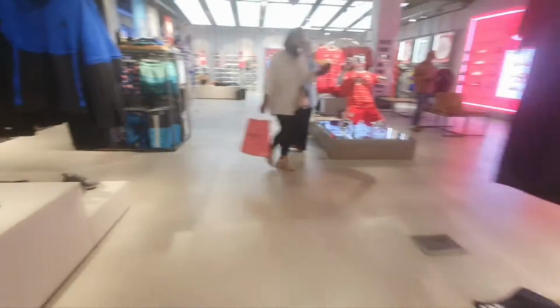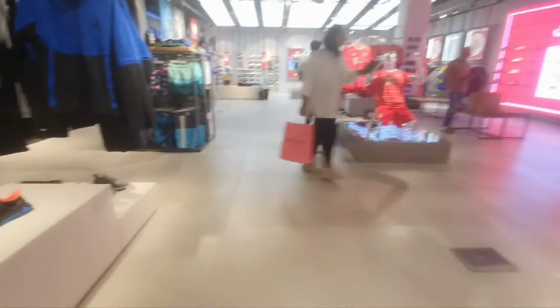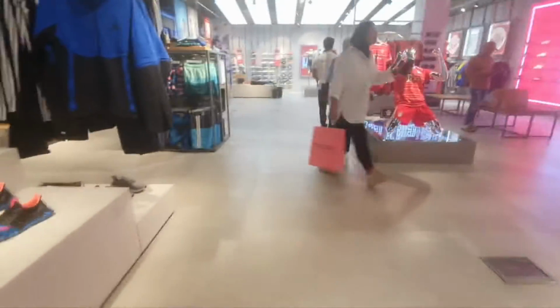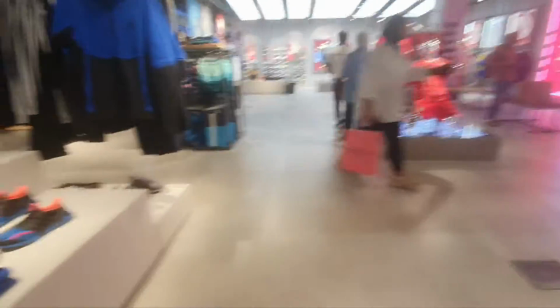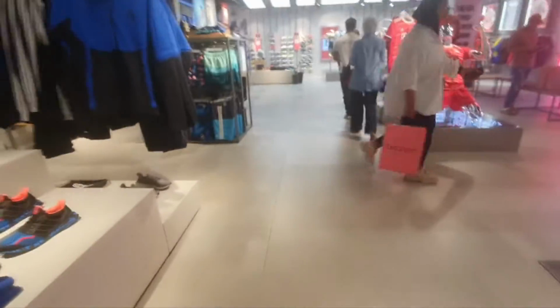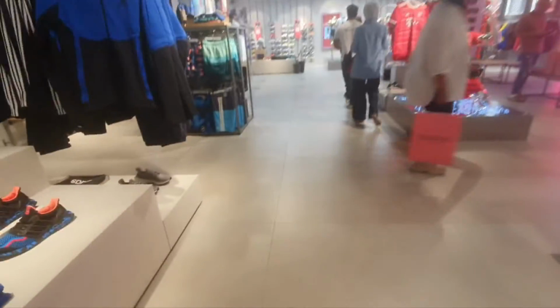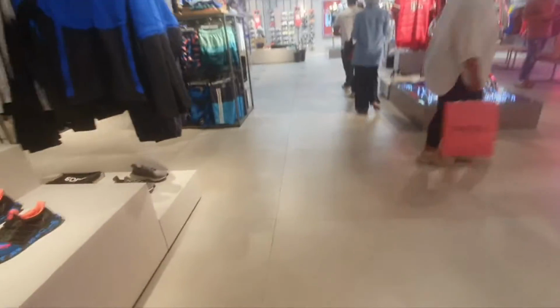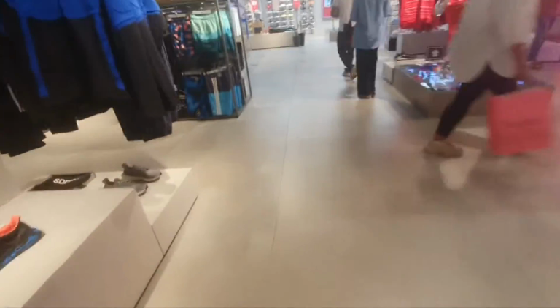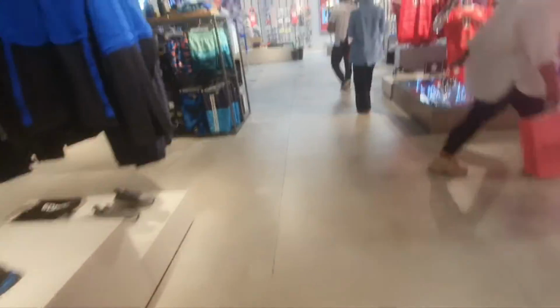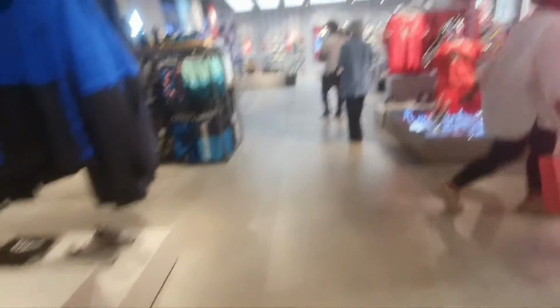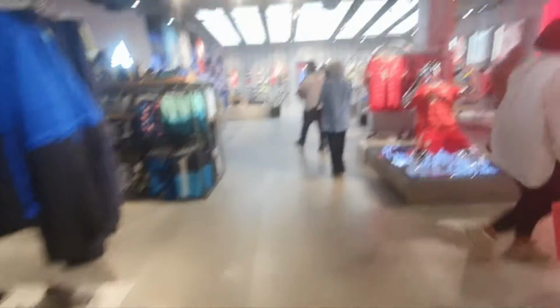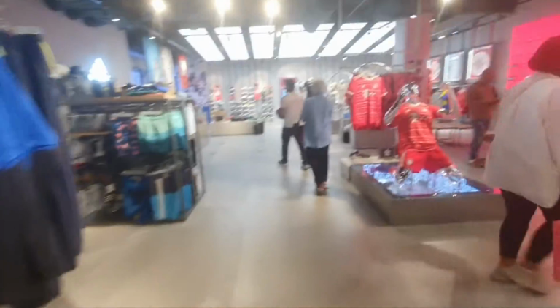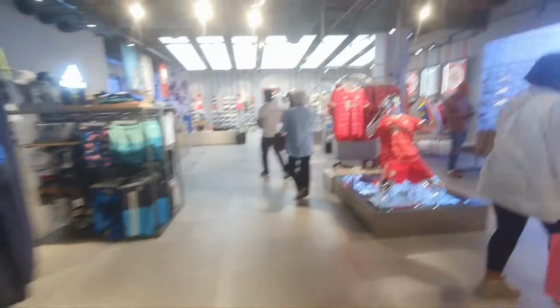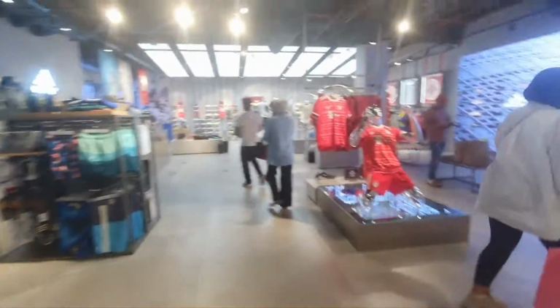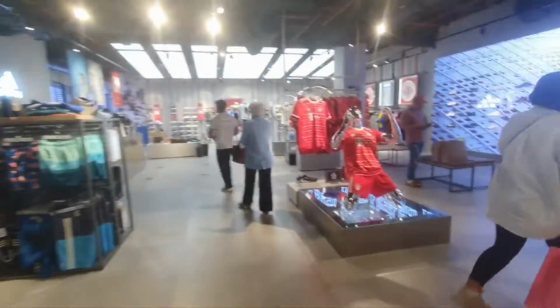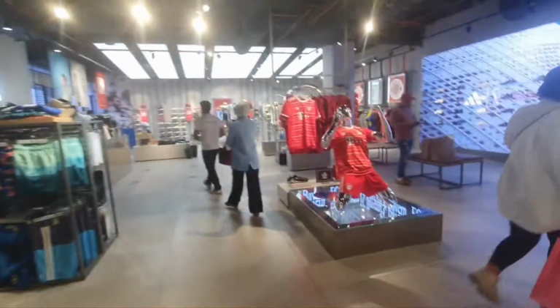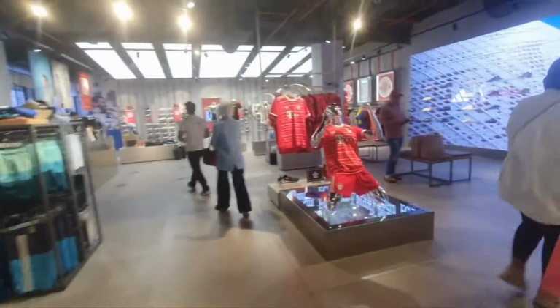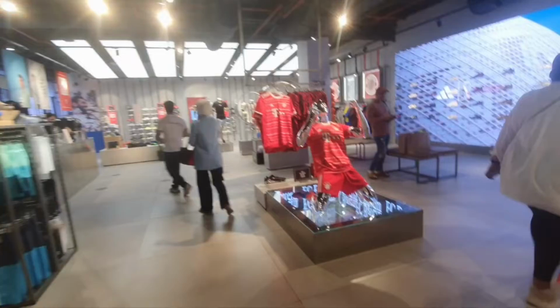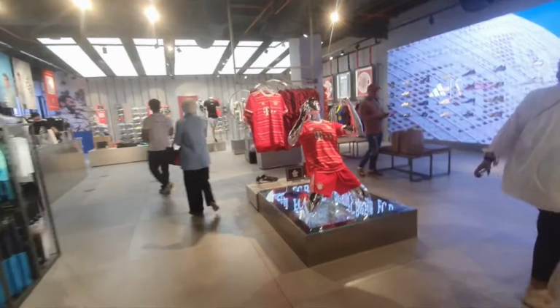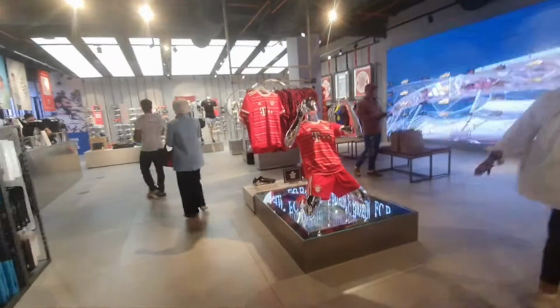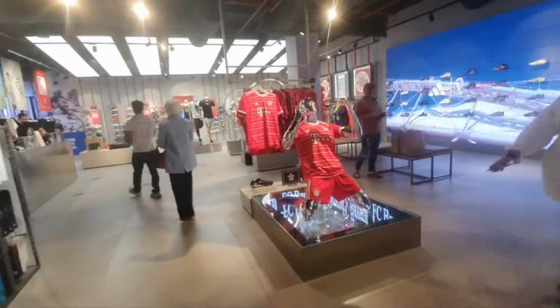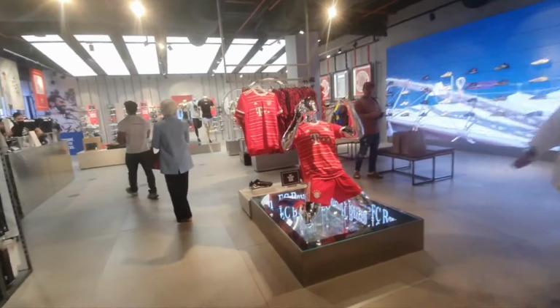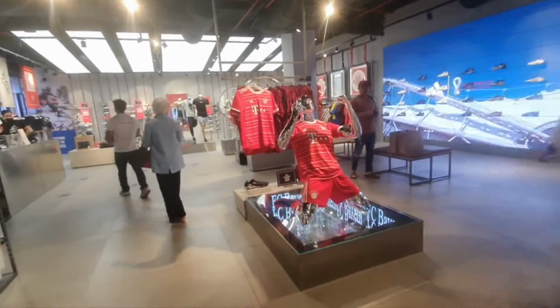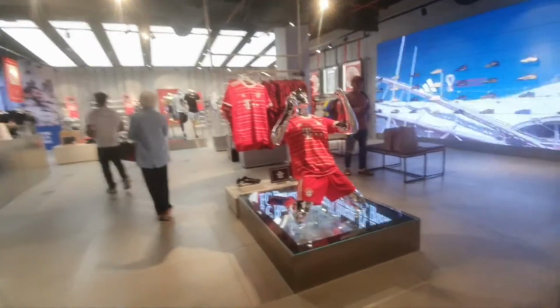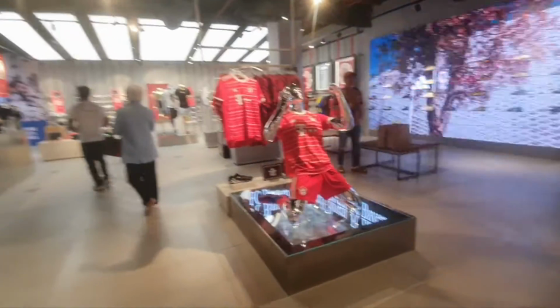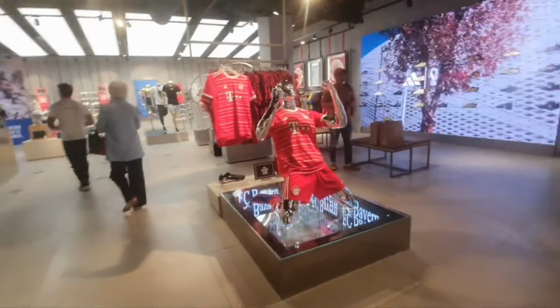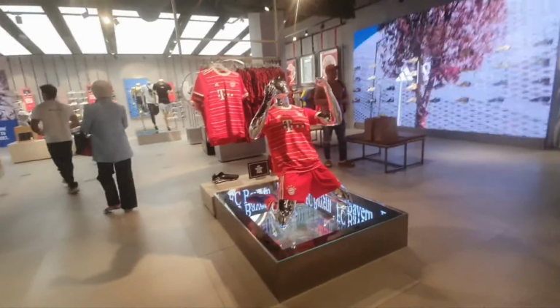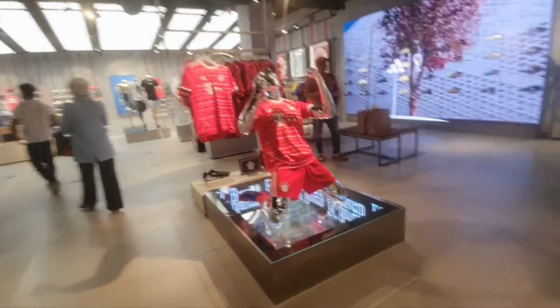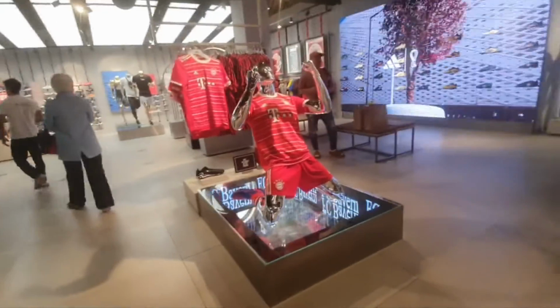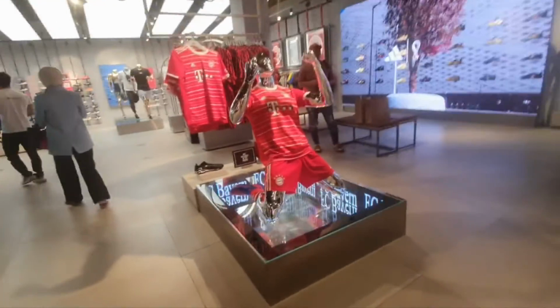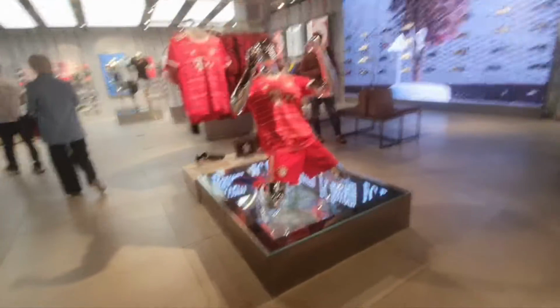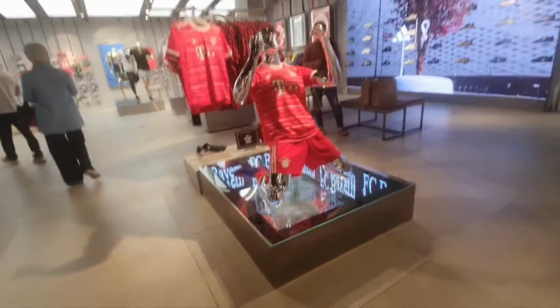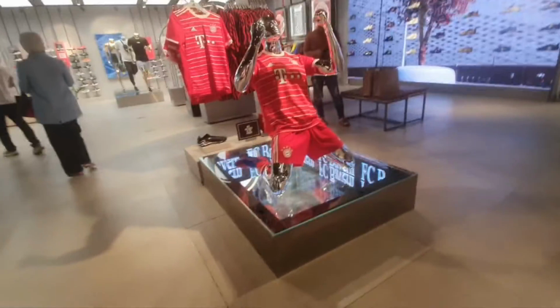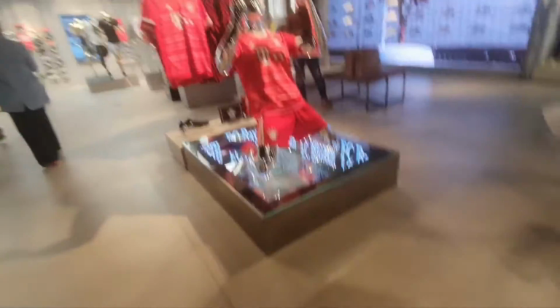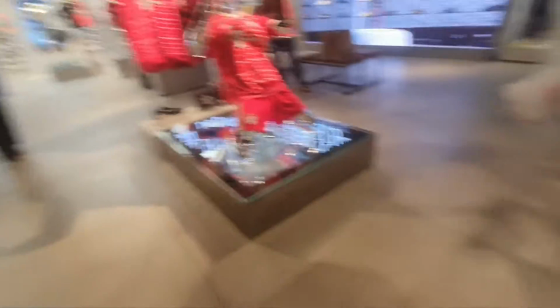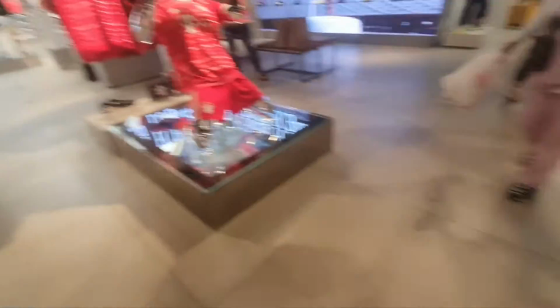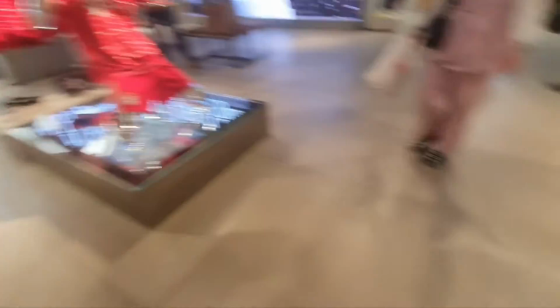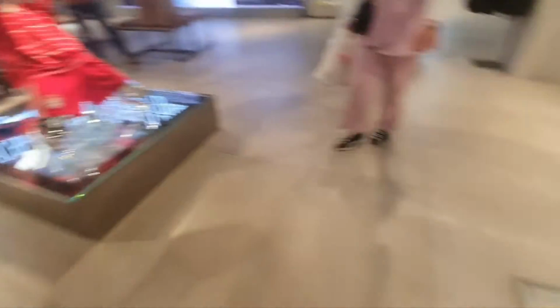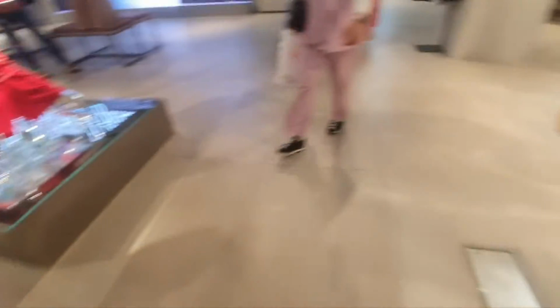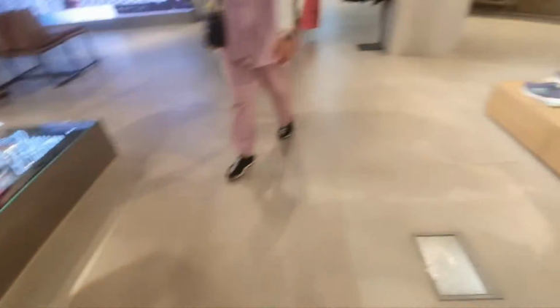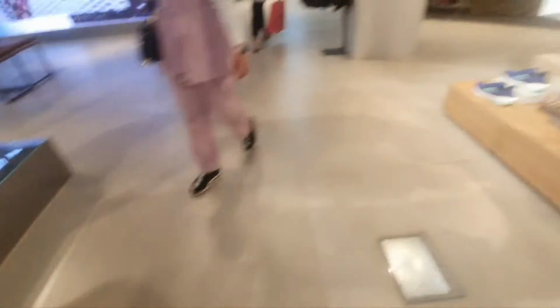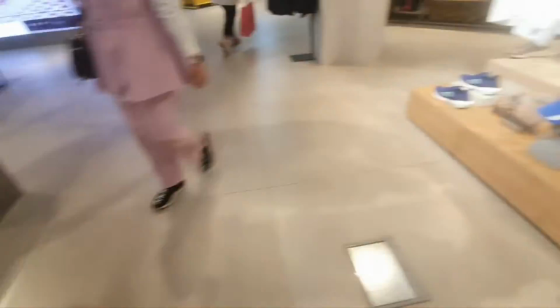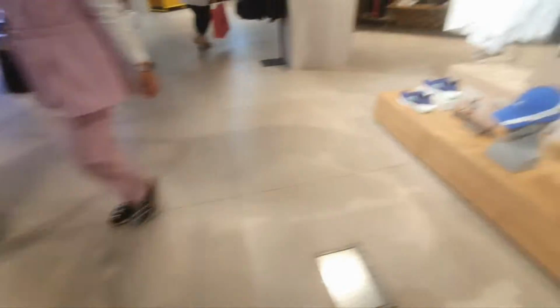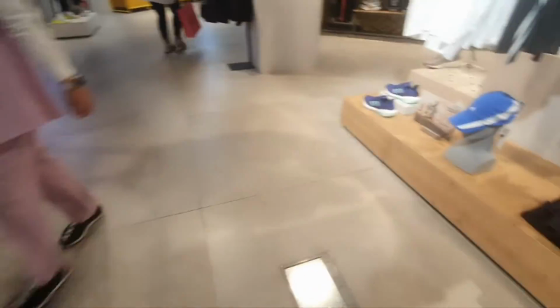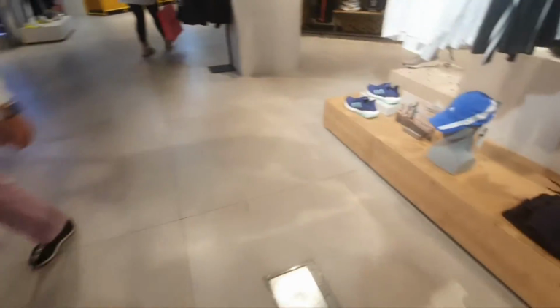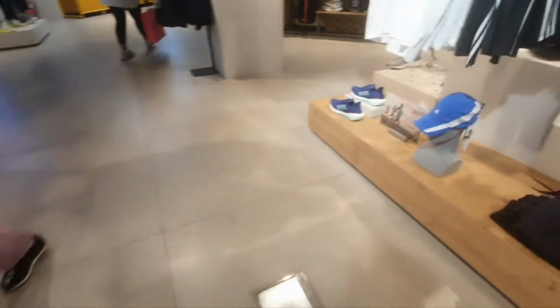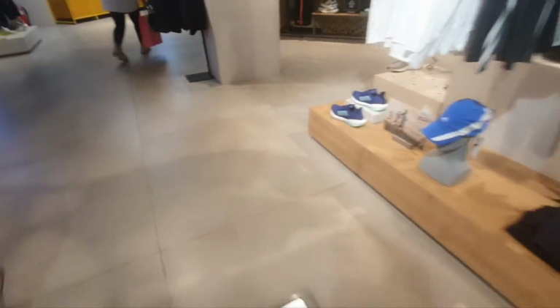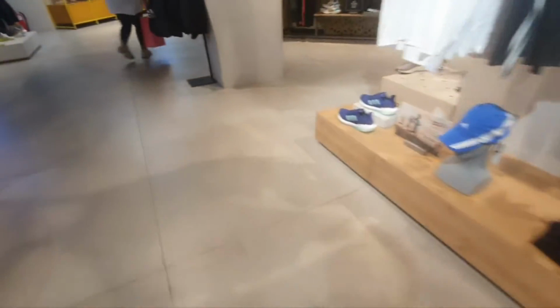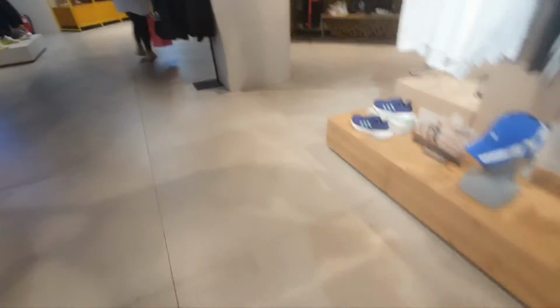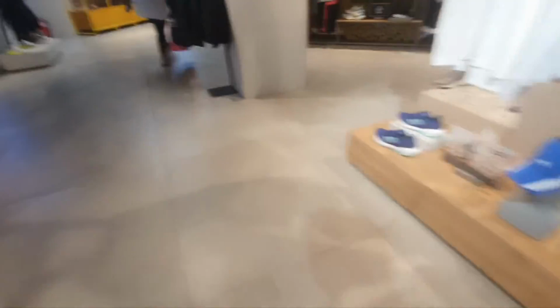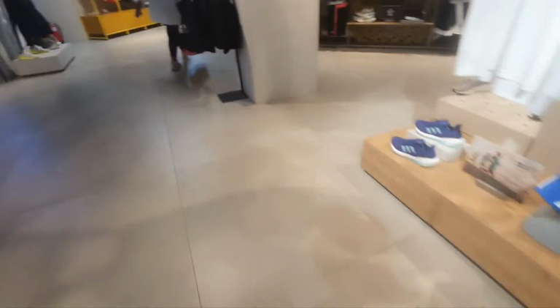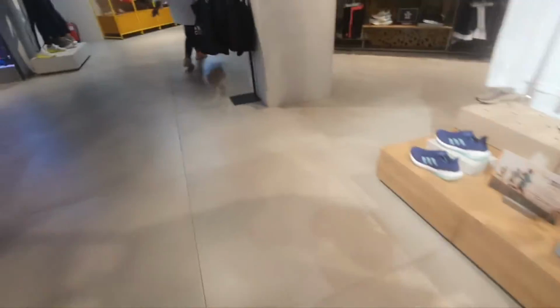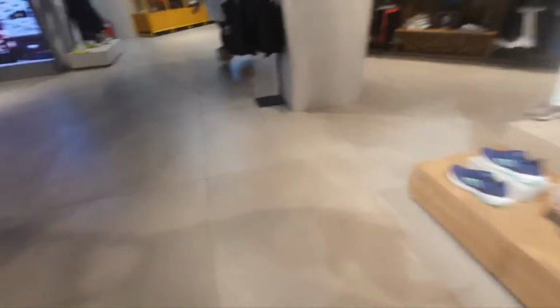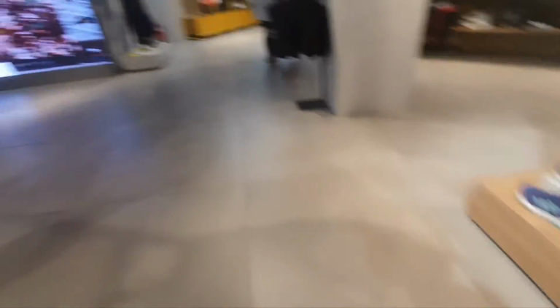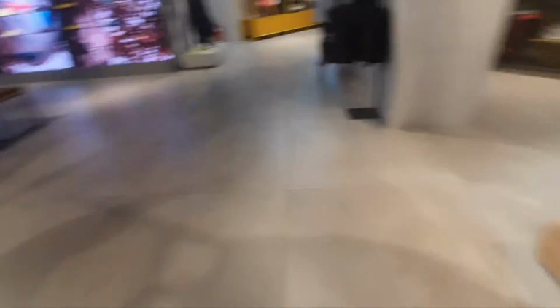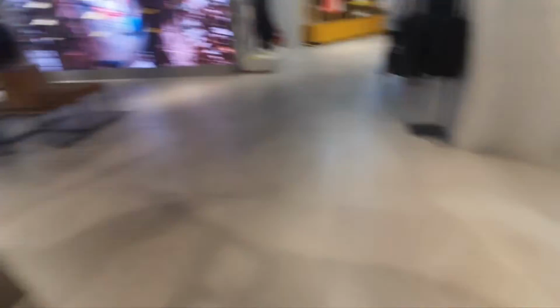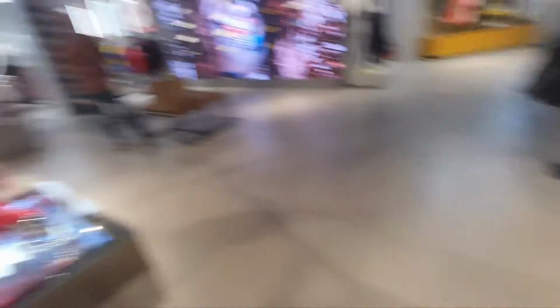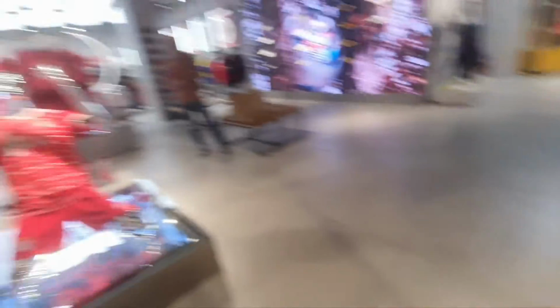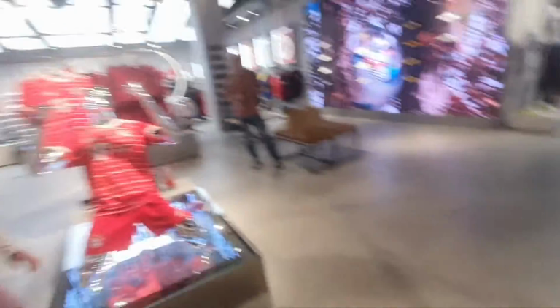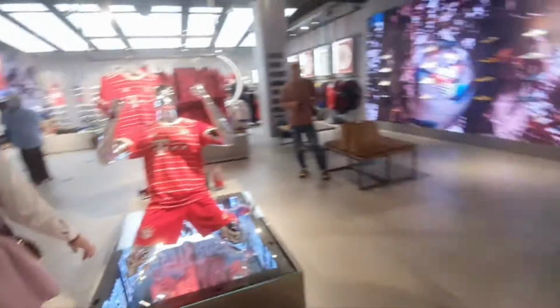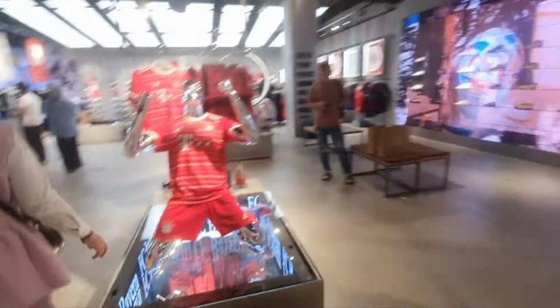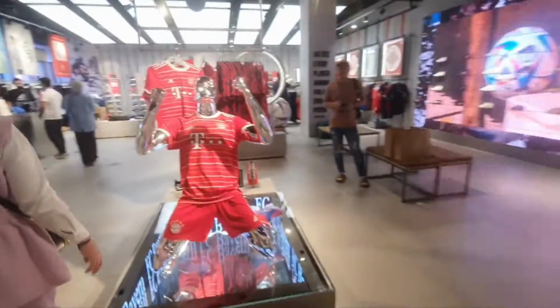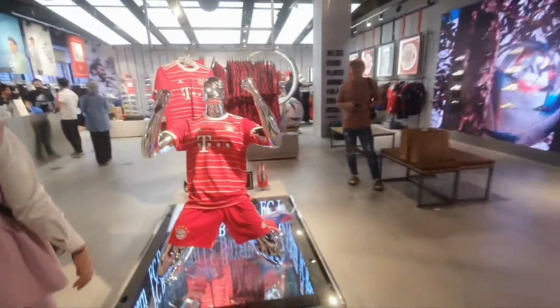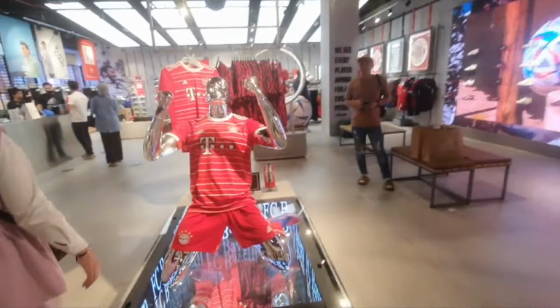And this is a football shirt — FC Bayern.